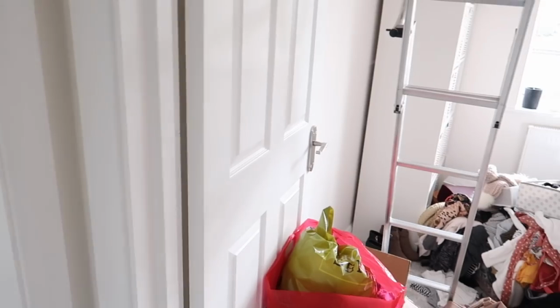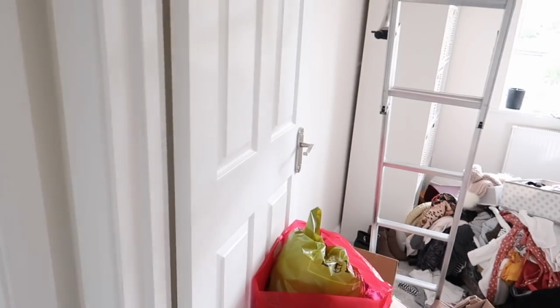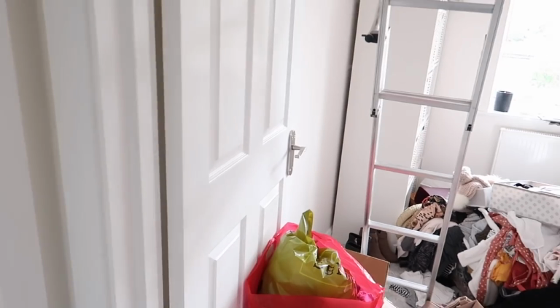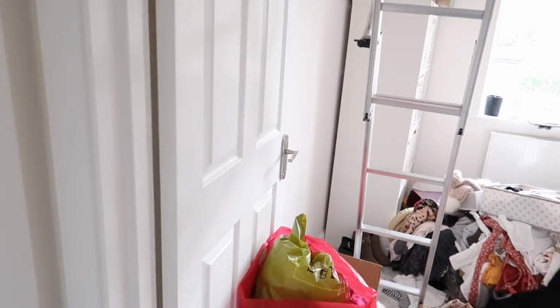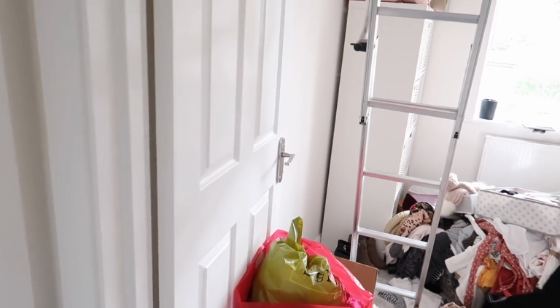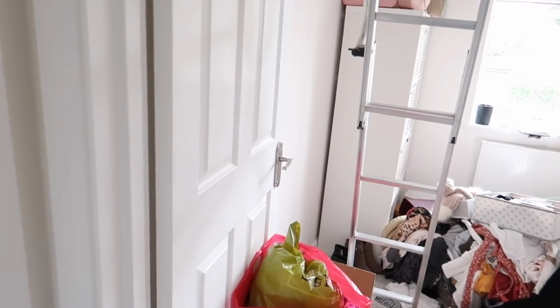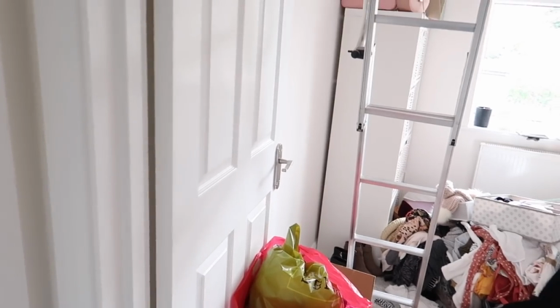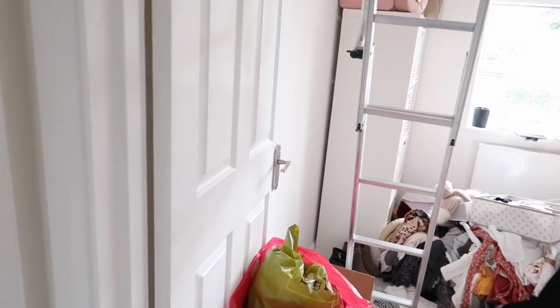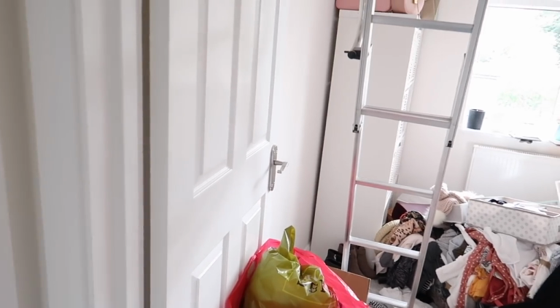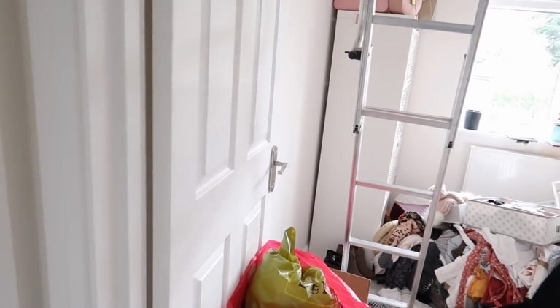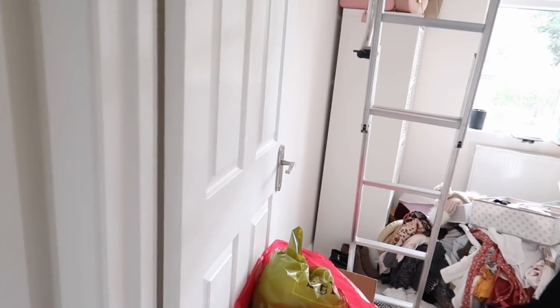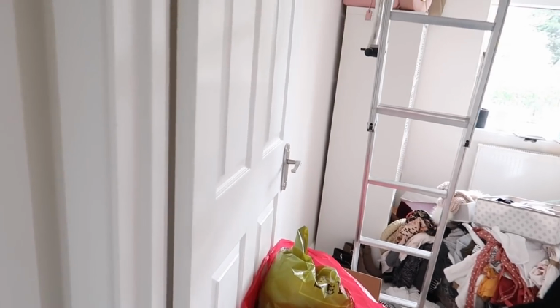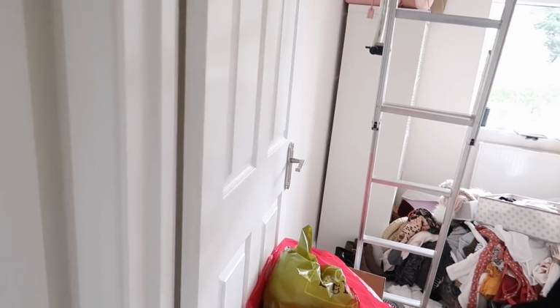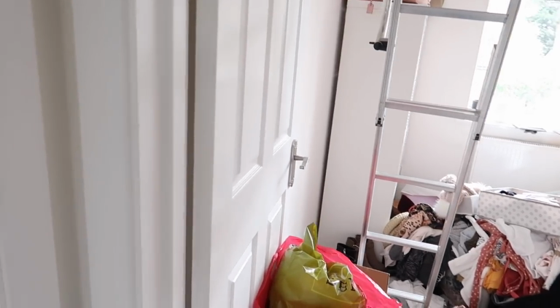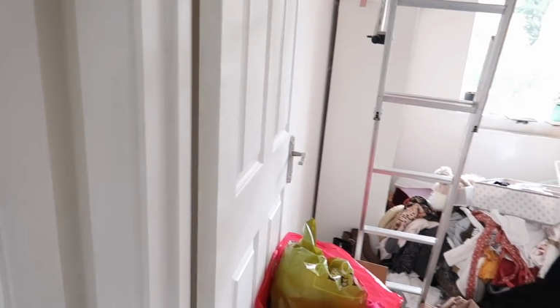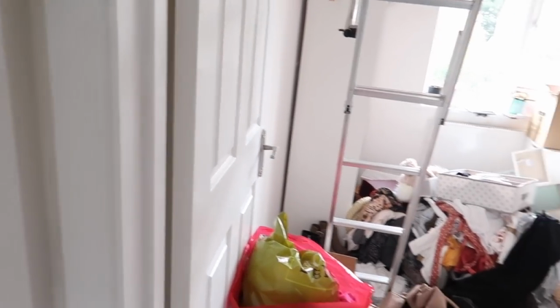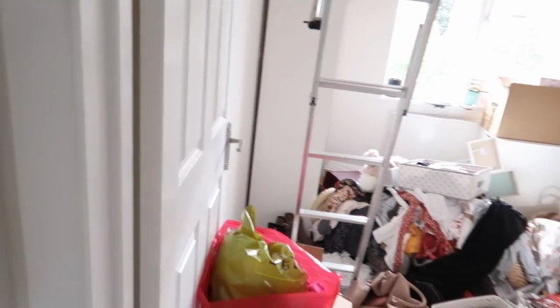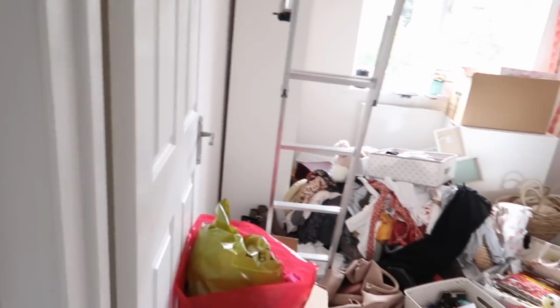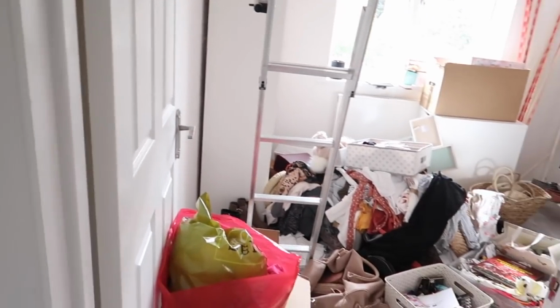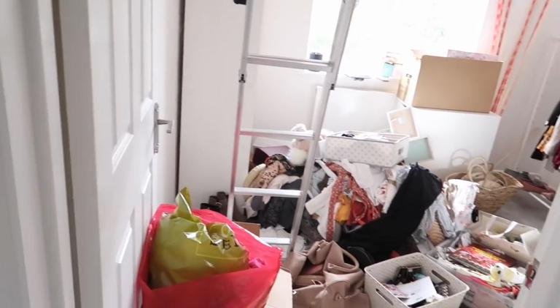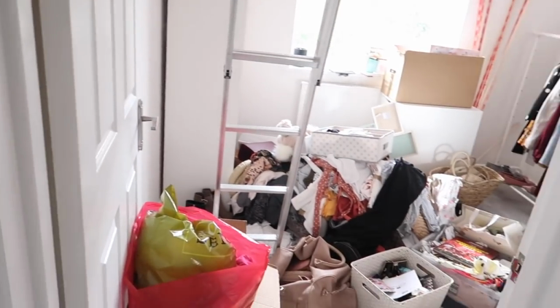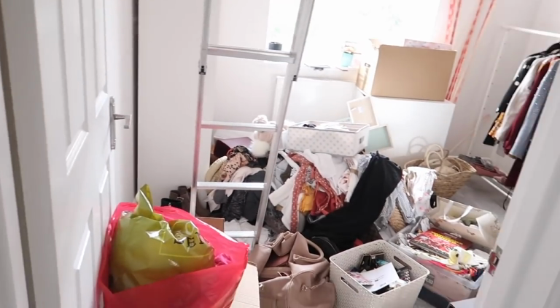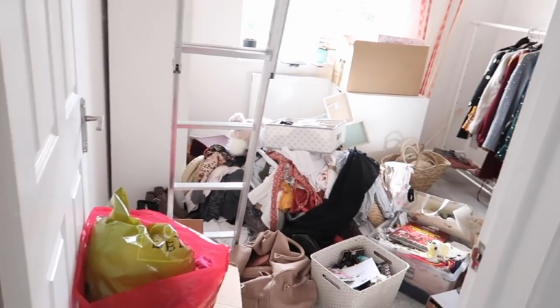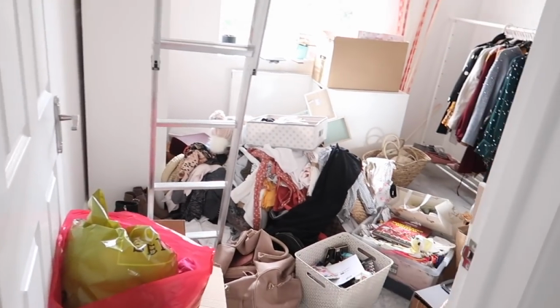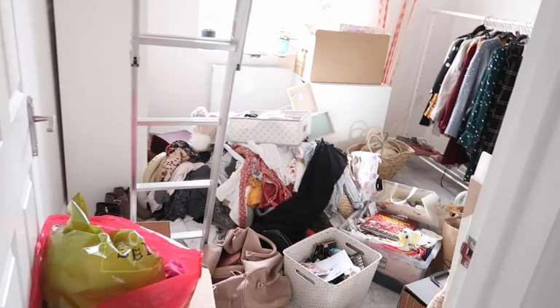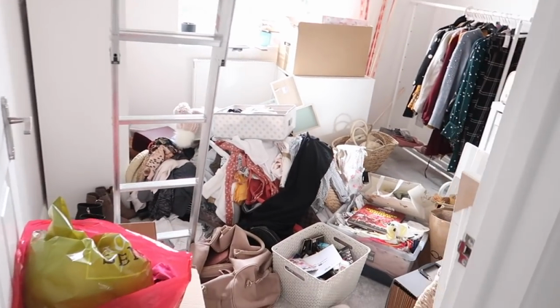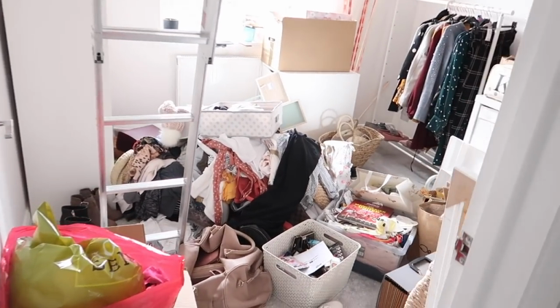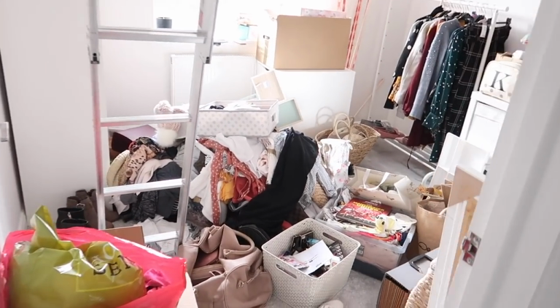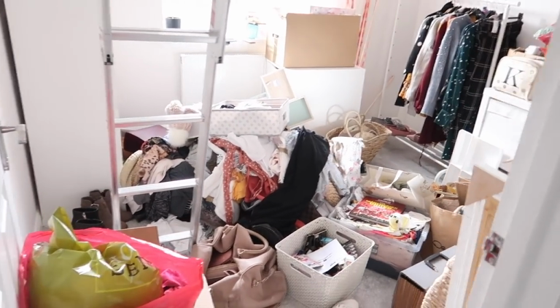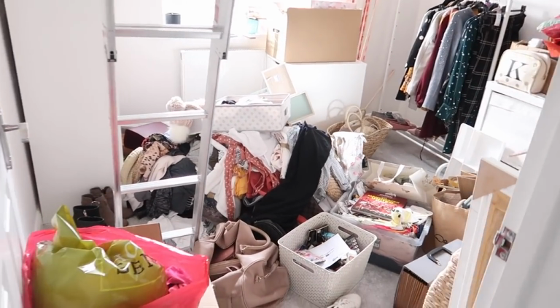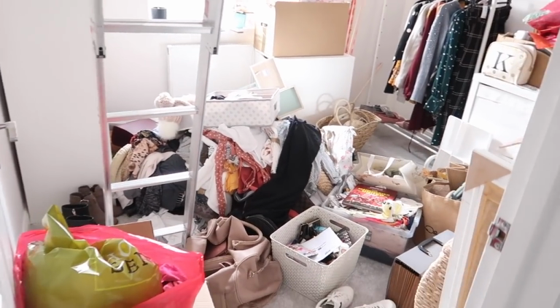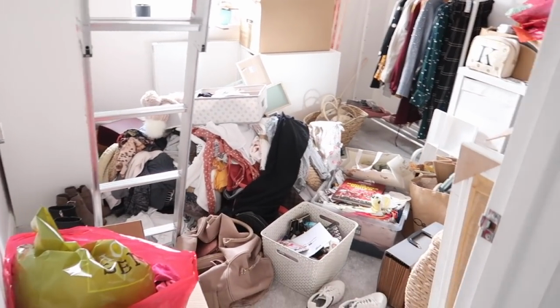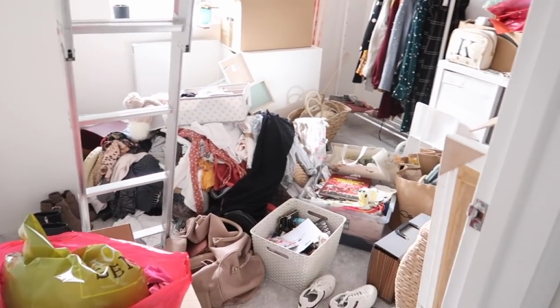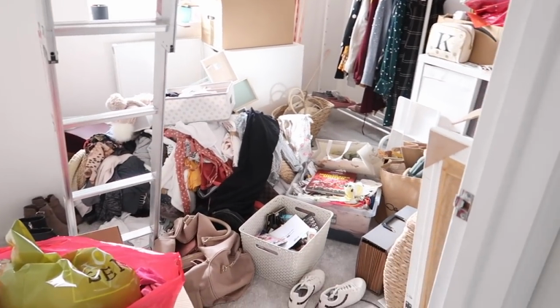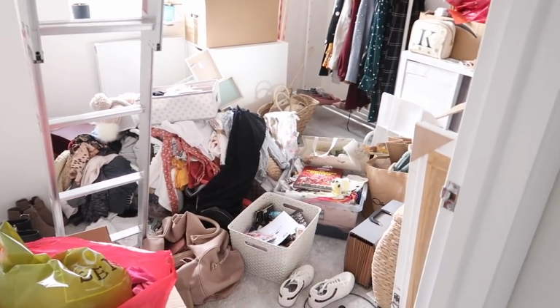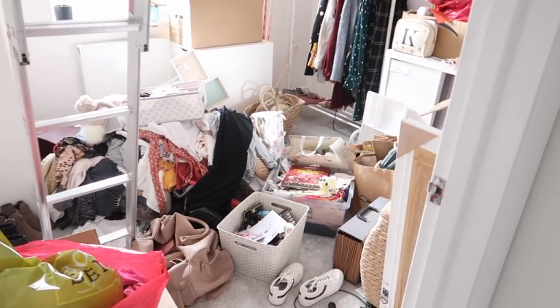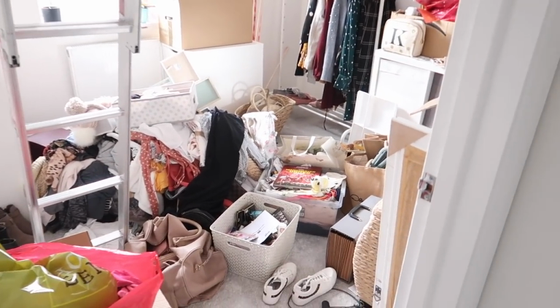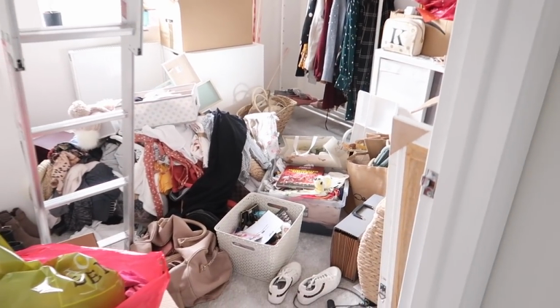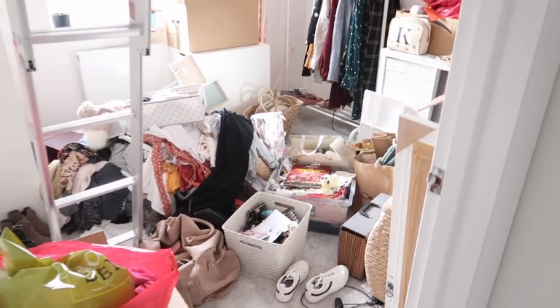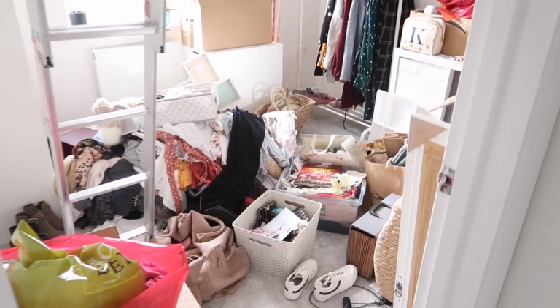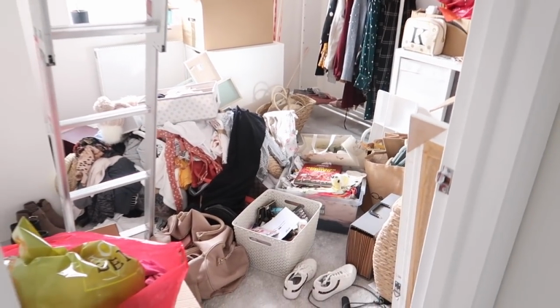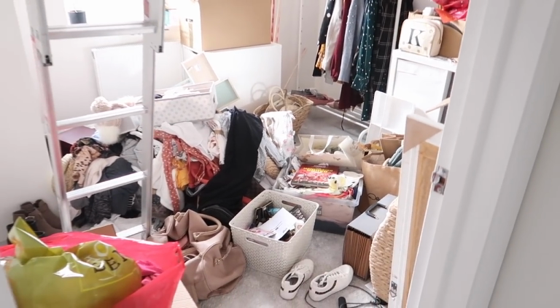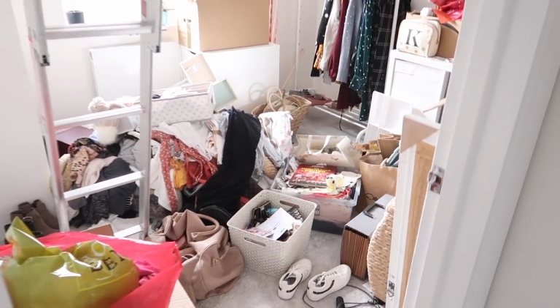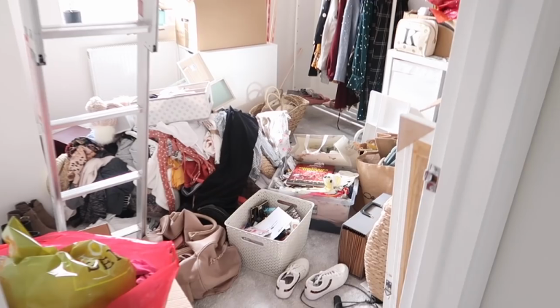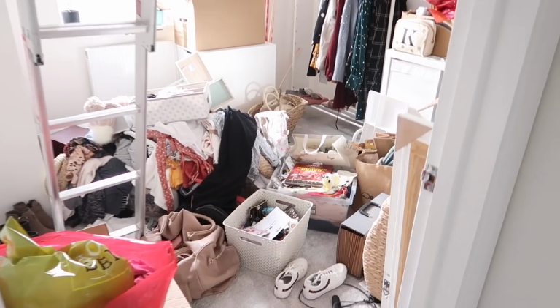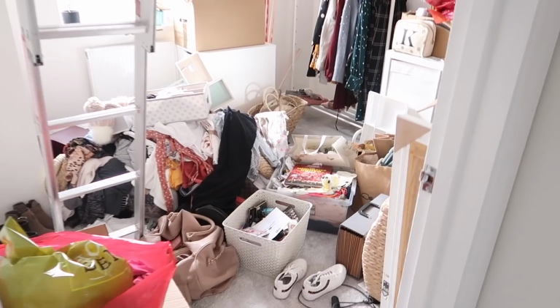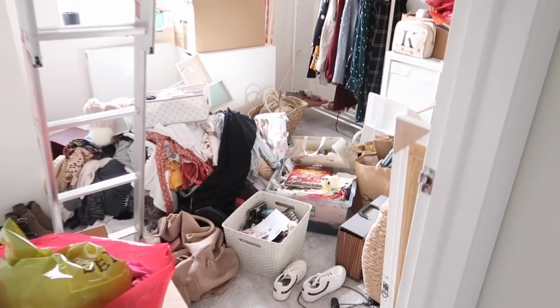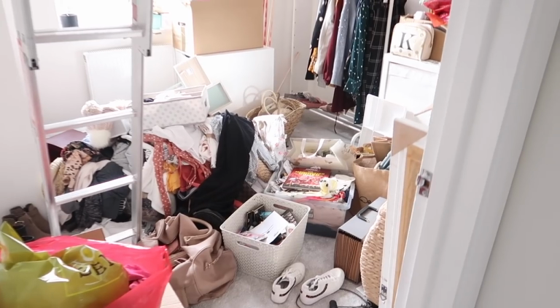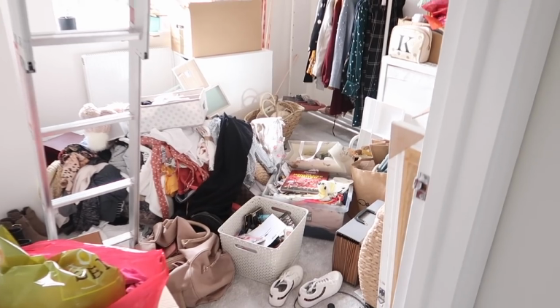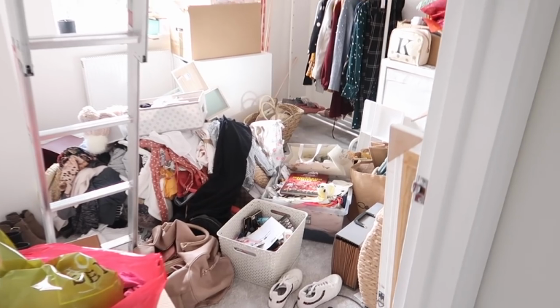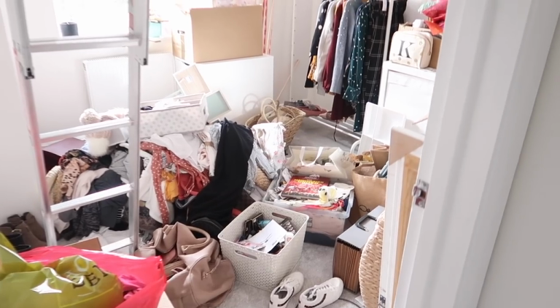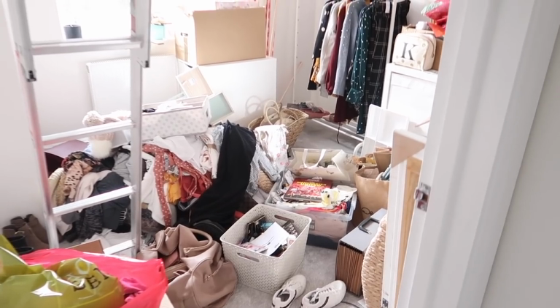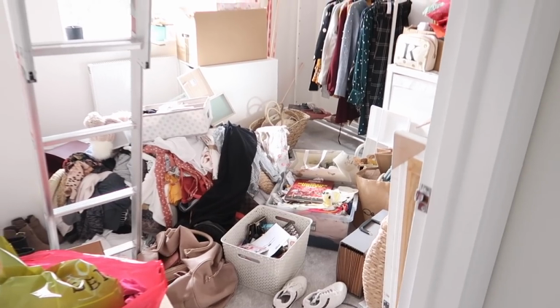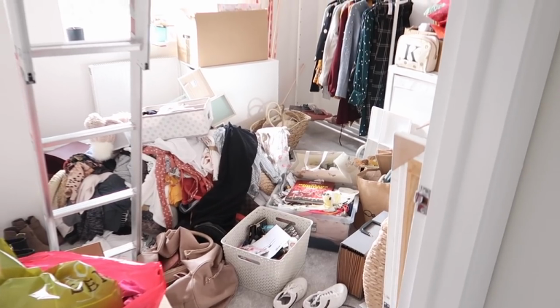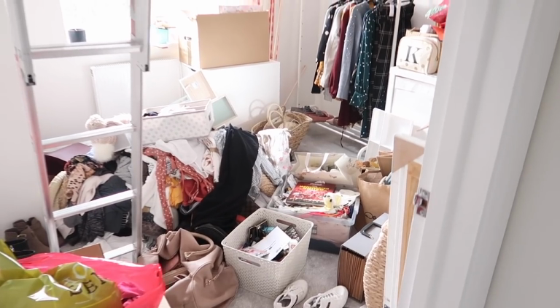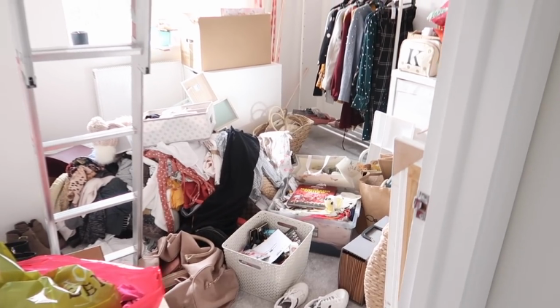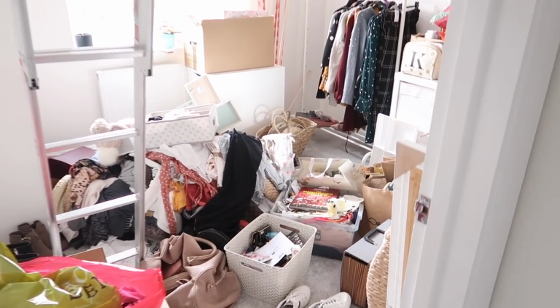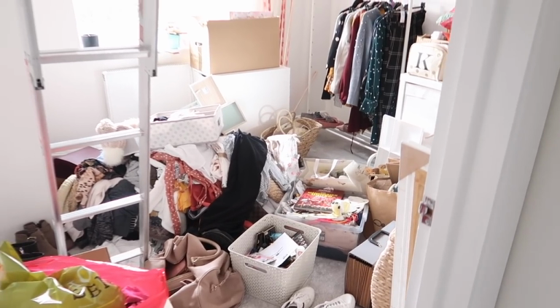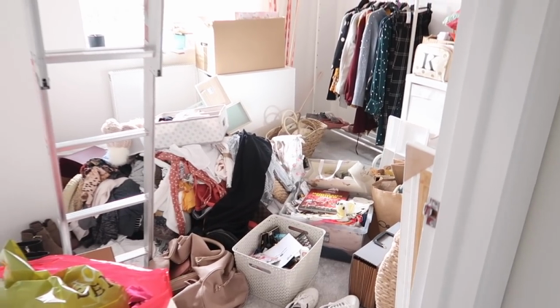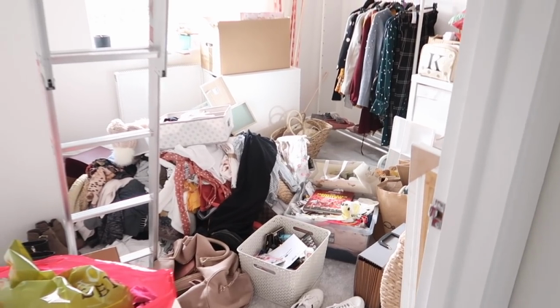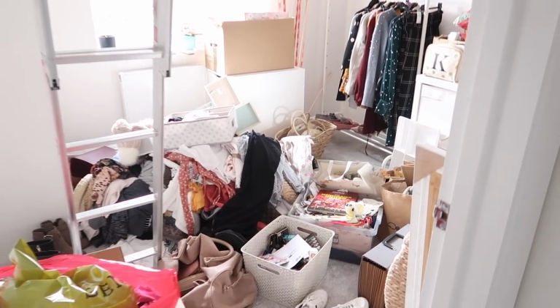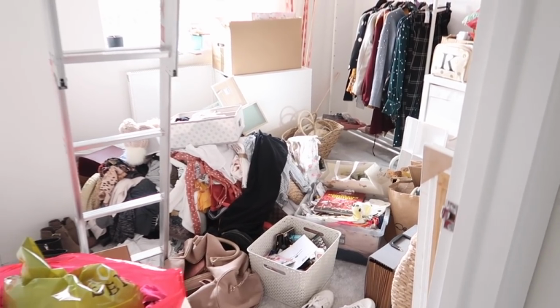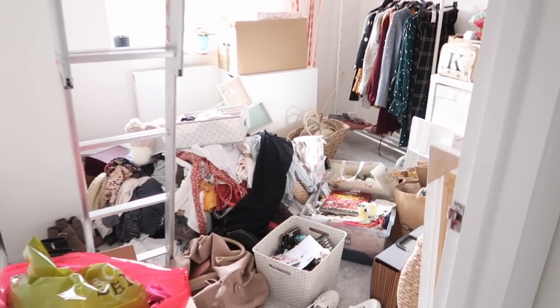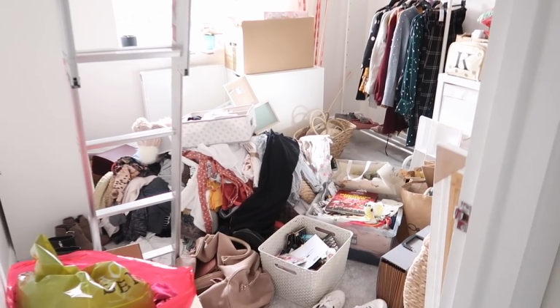That sideboard I just showed you is going to go along there, and I'm going to put in a clip of last night before we started redoing our bedroom — this is what it looked like.